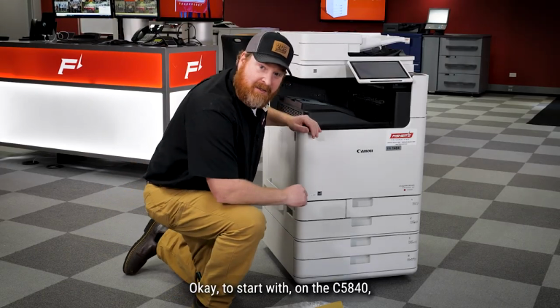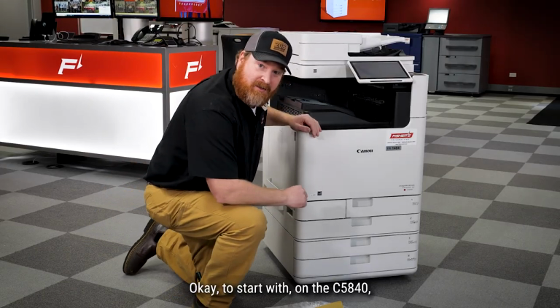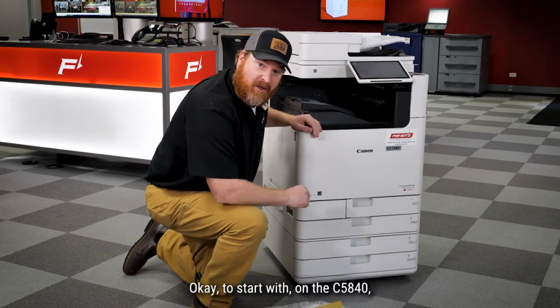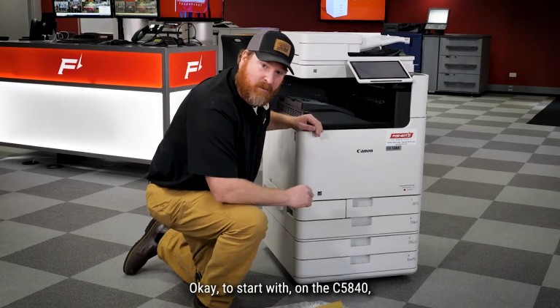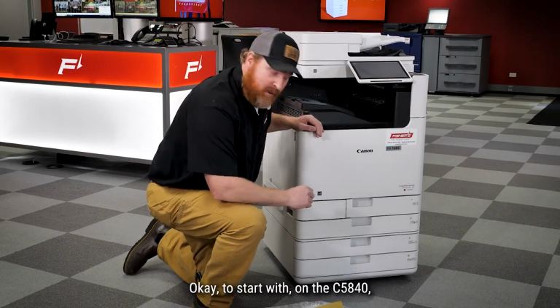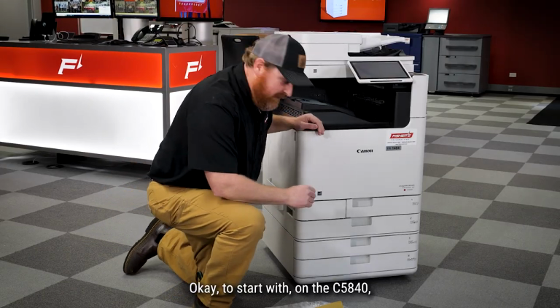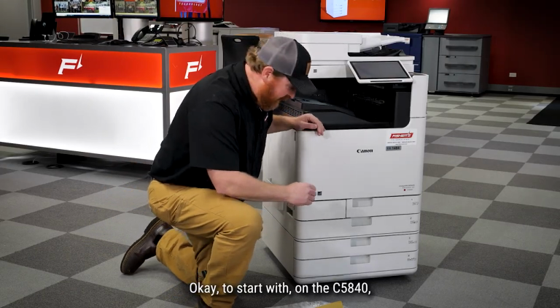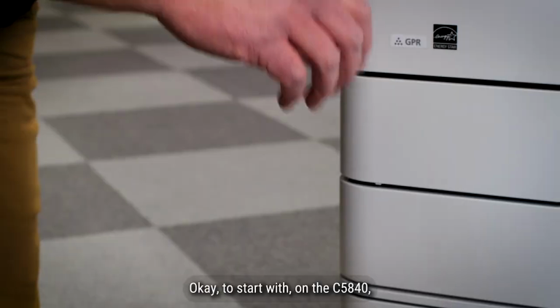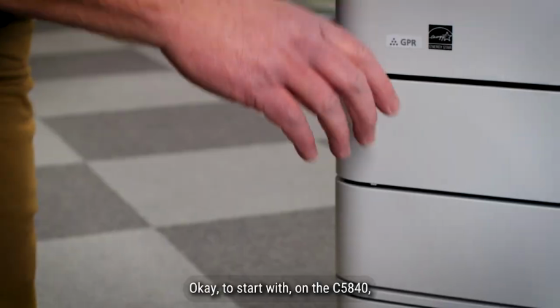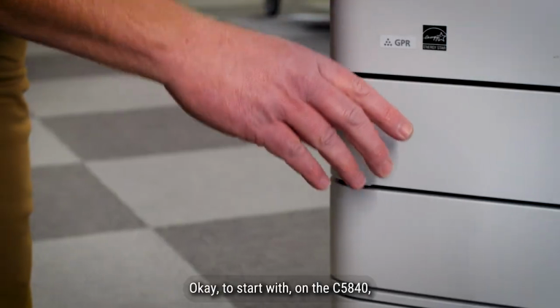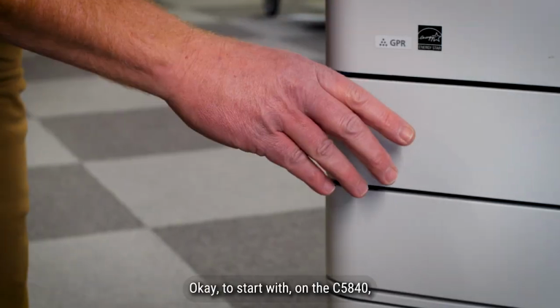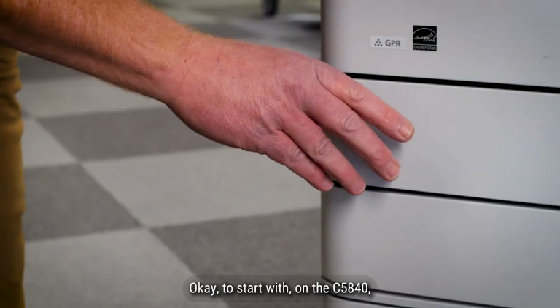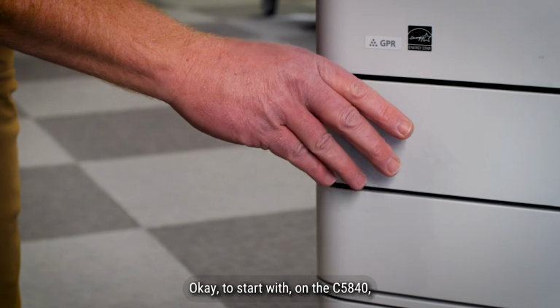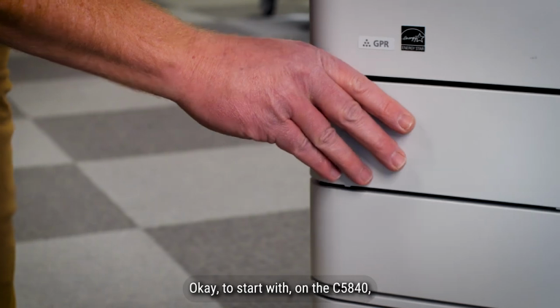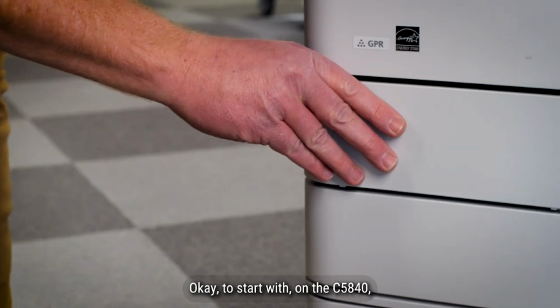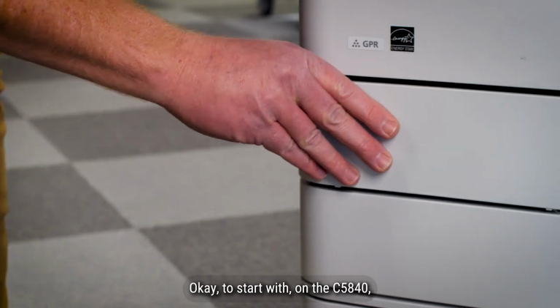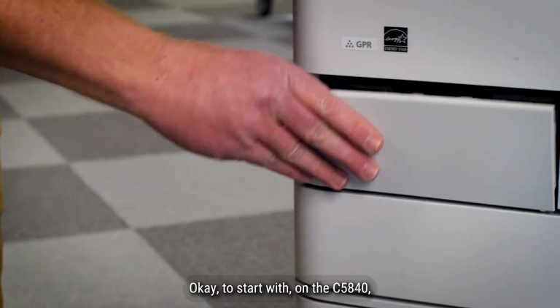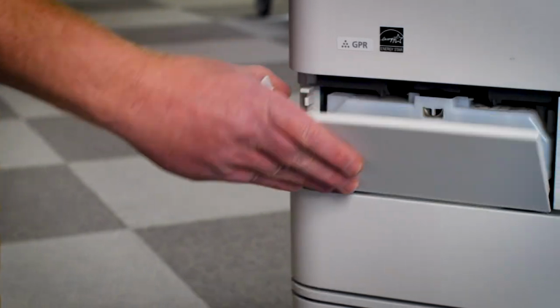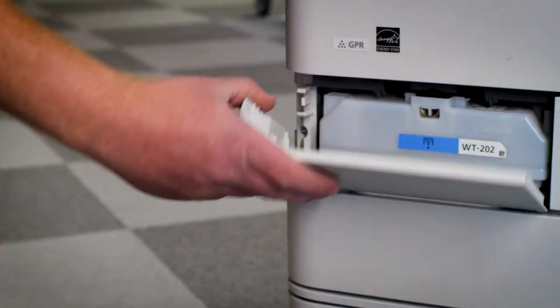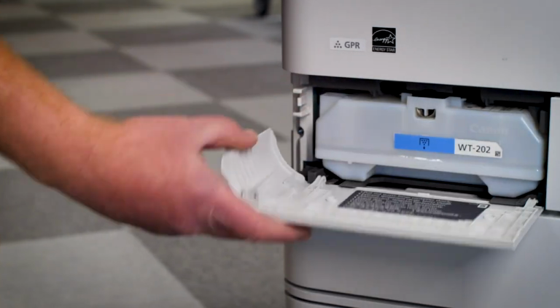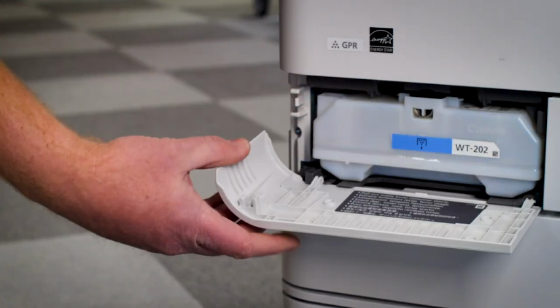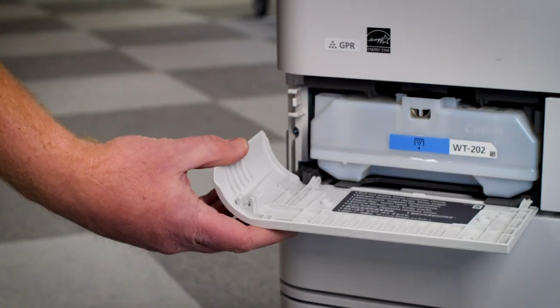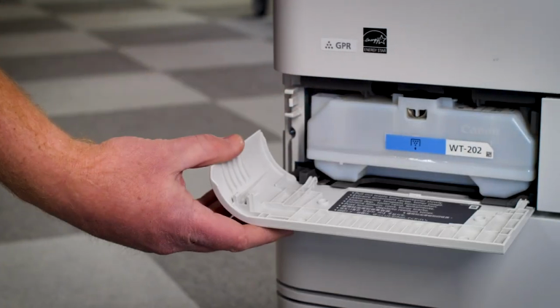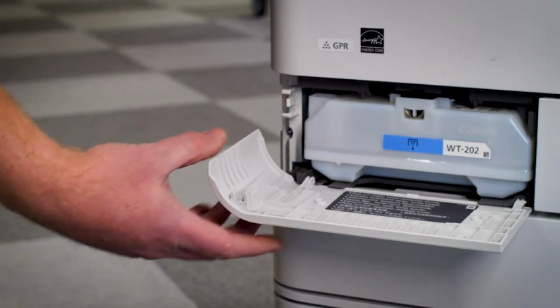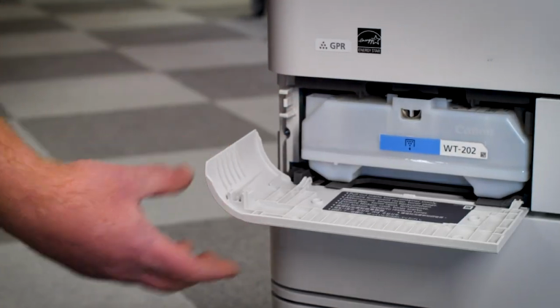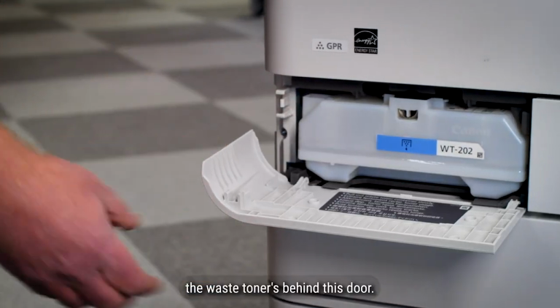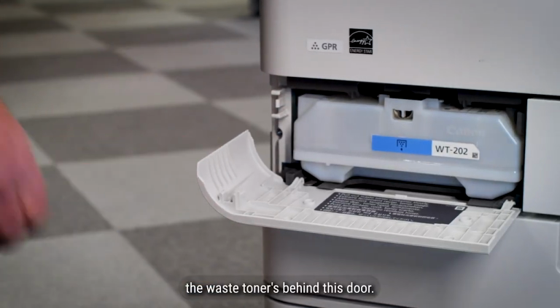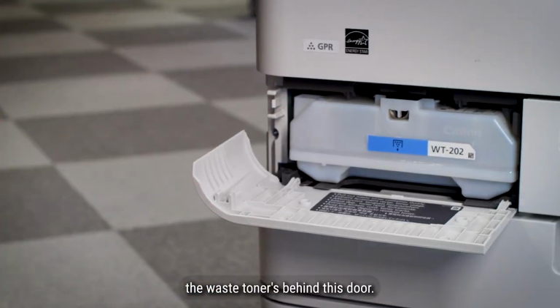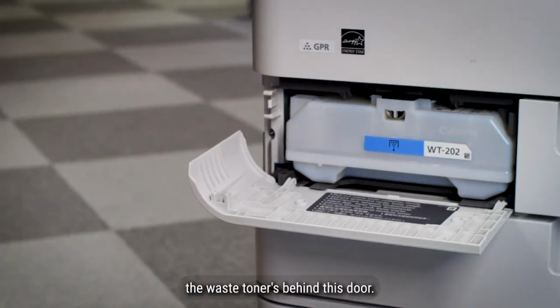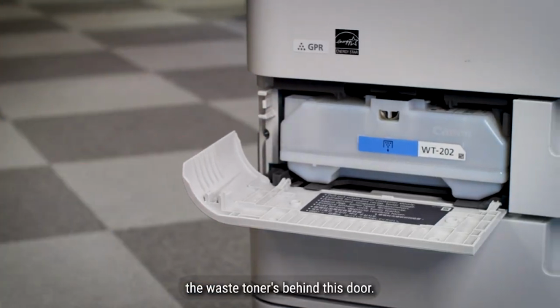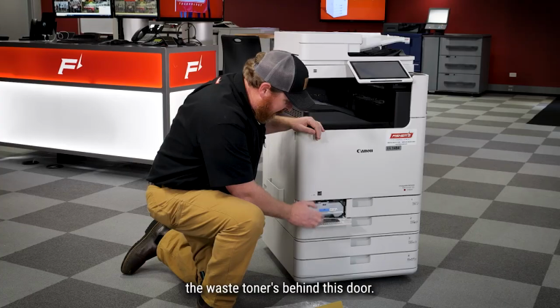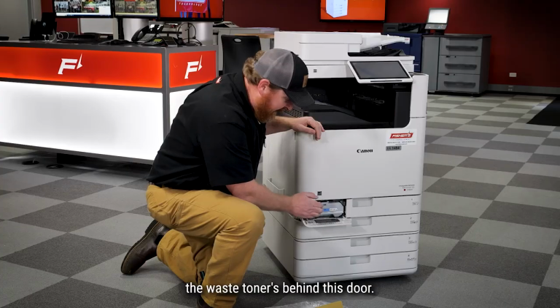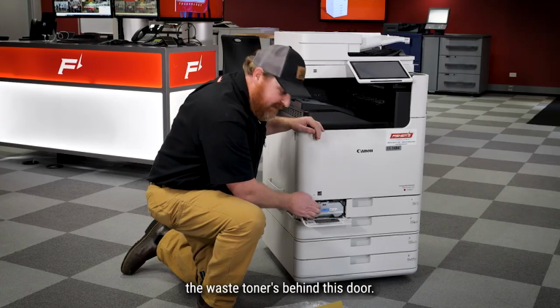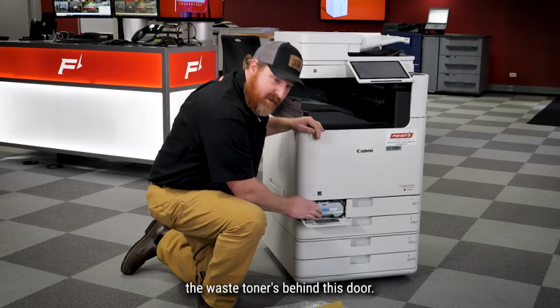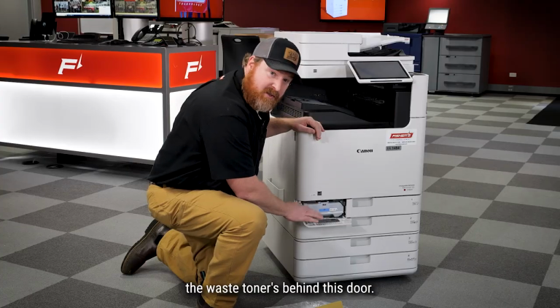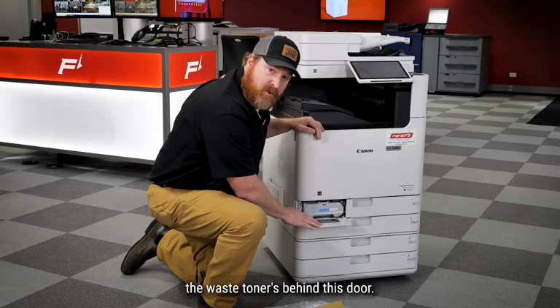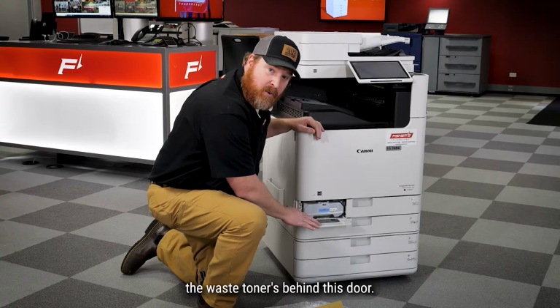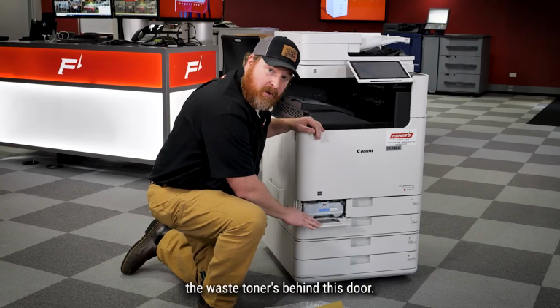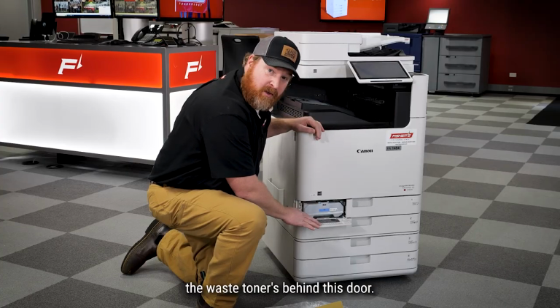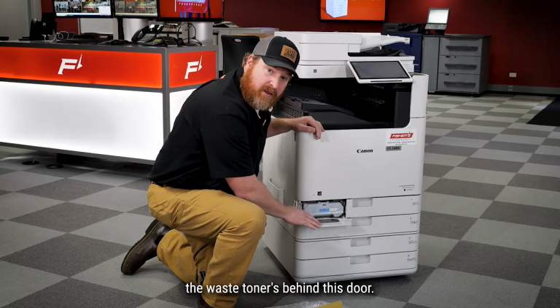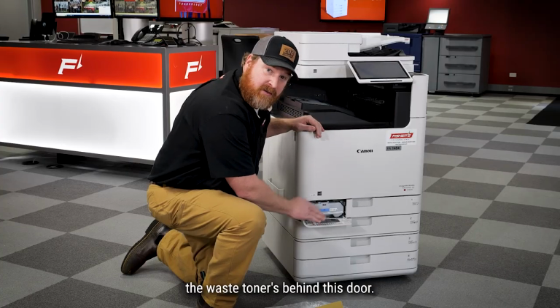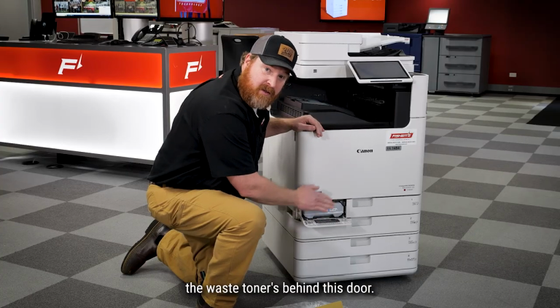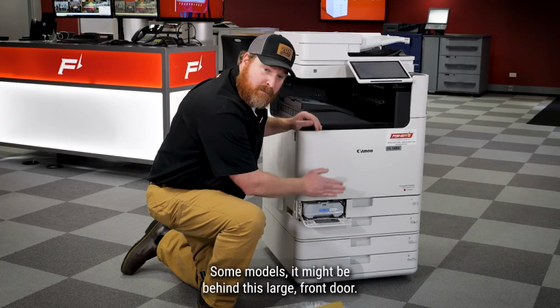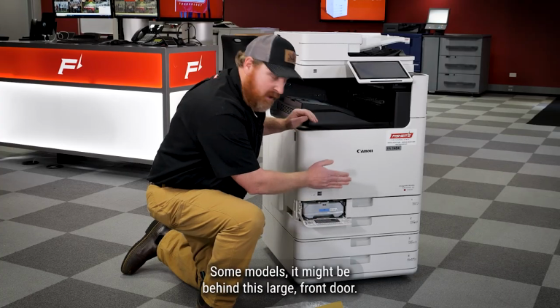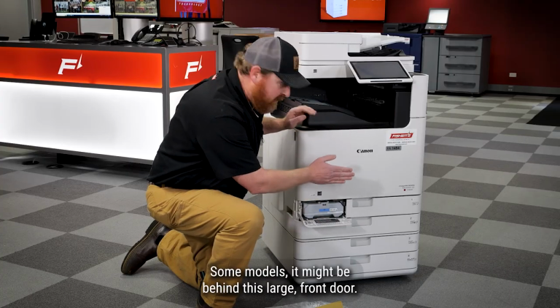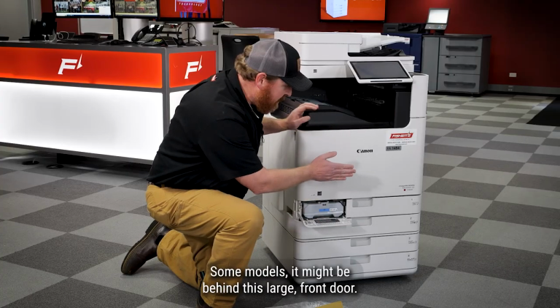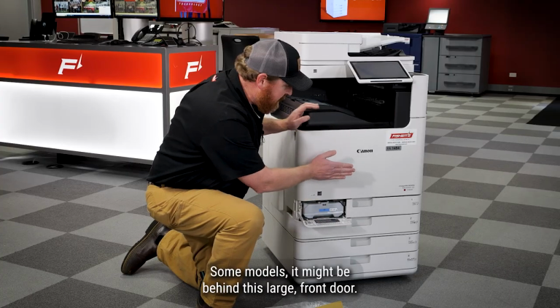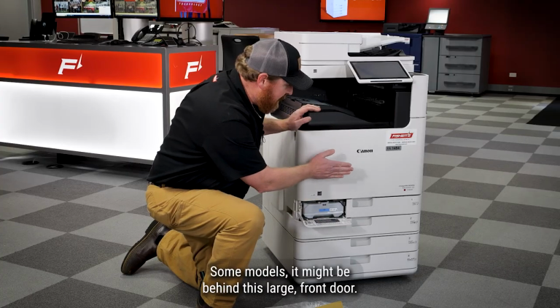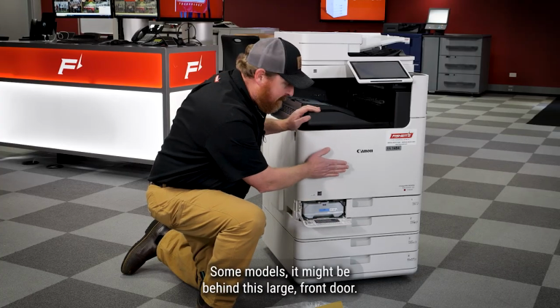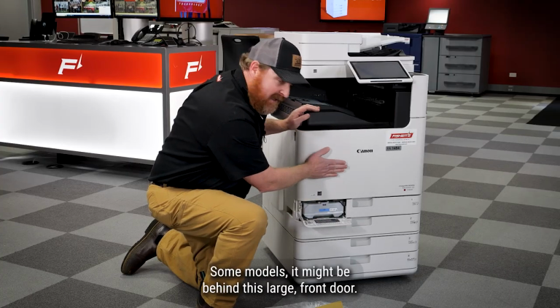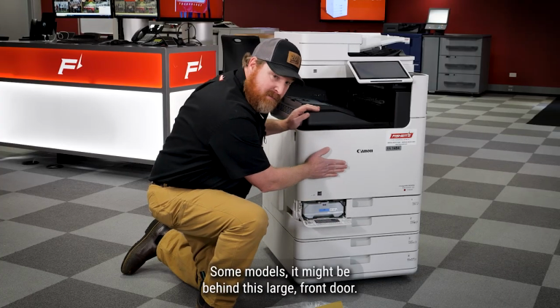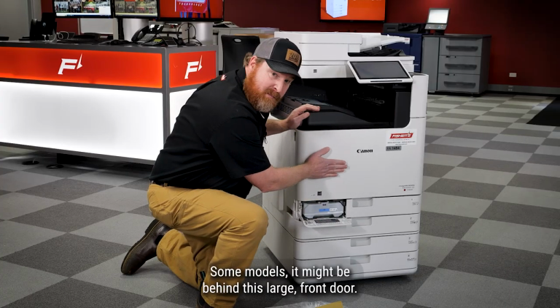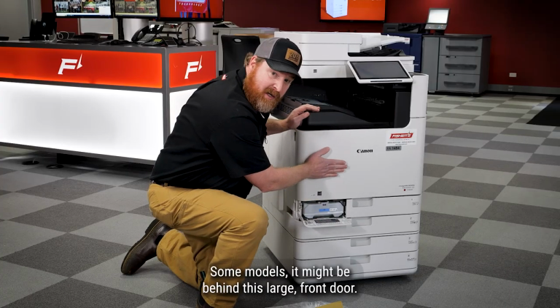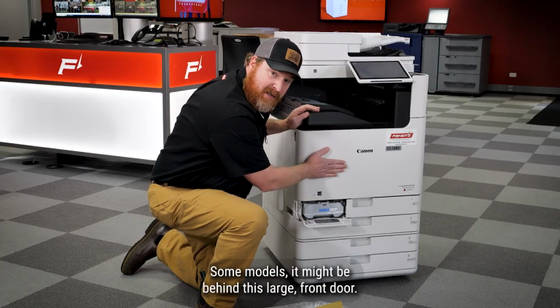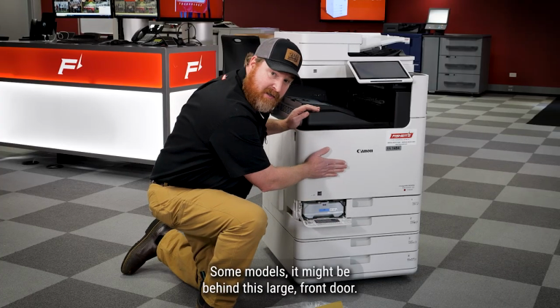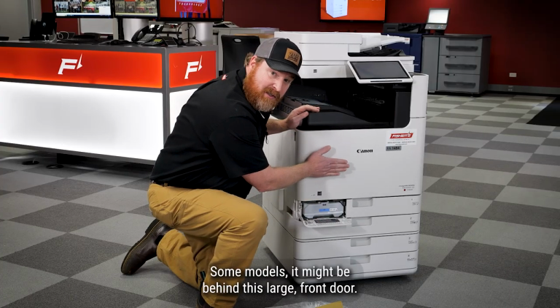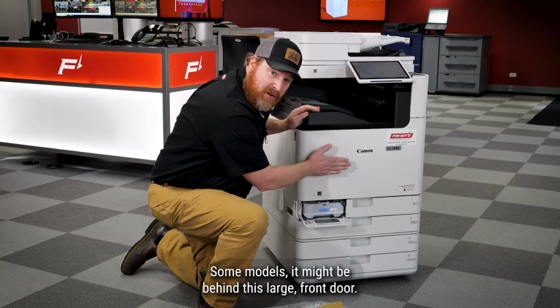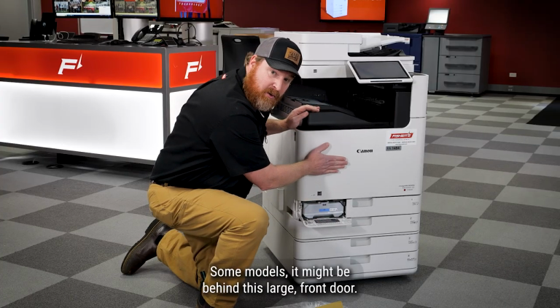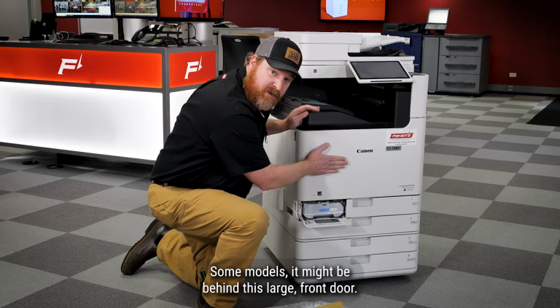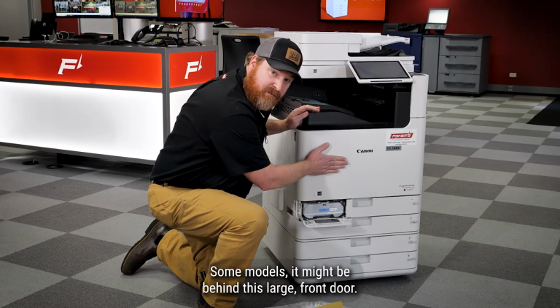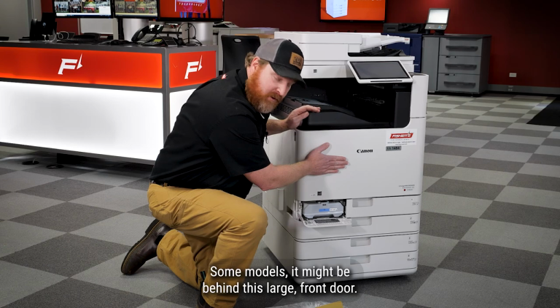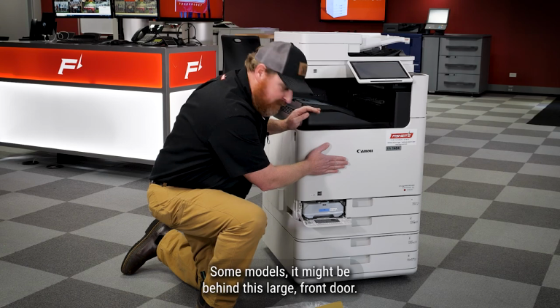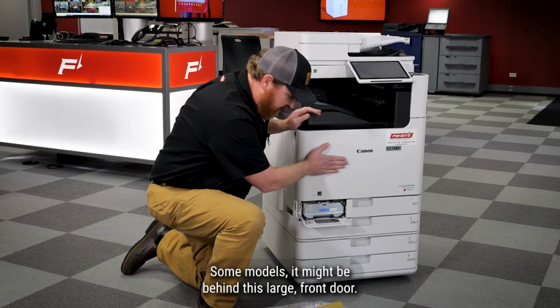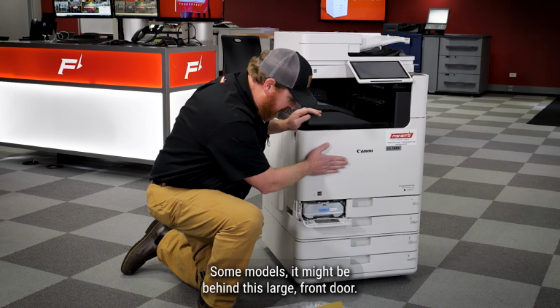To start with, on the C 5840 the waste toner is behind this door. On some models it might be behind this large front door.